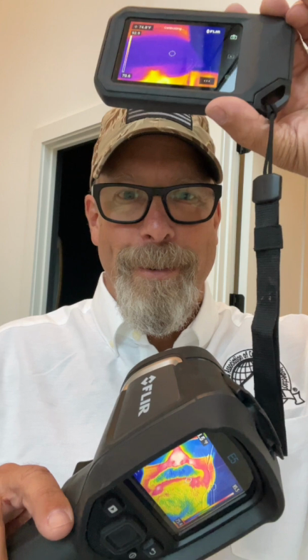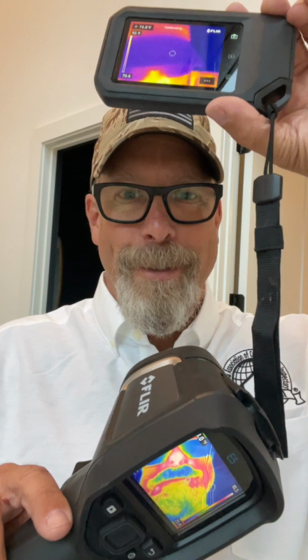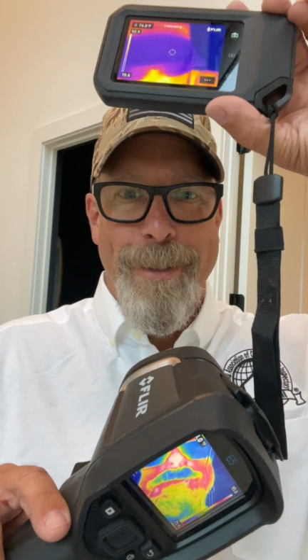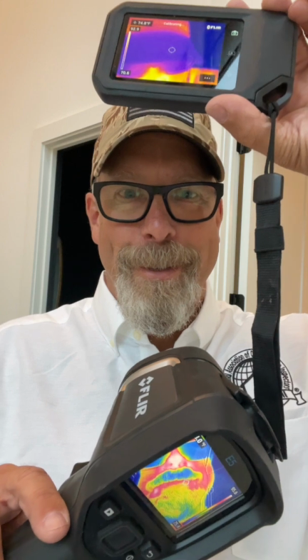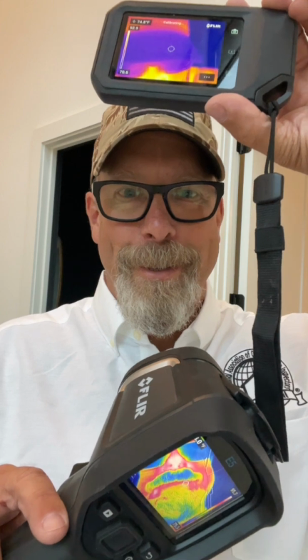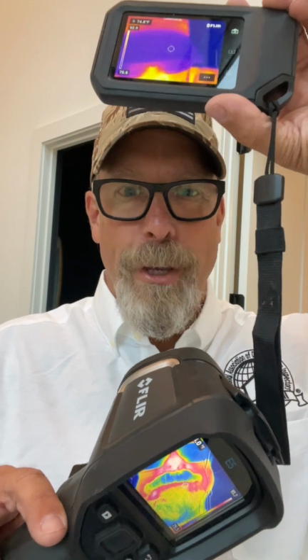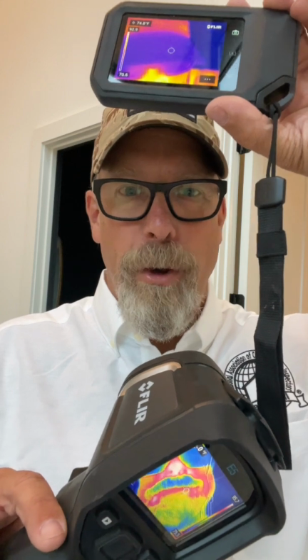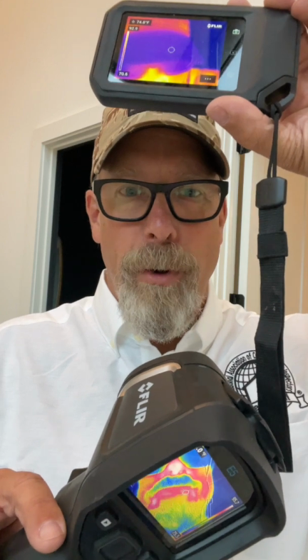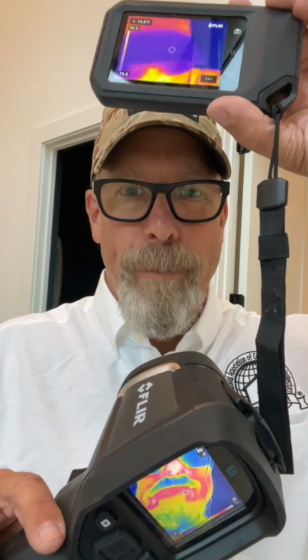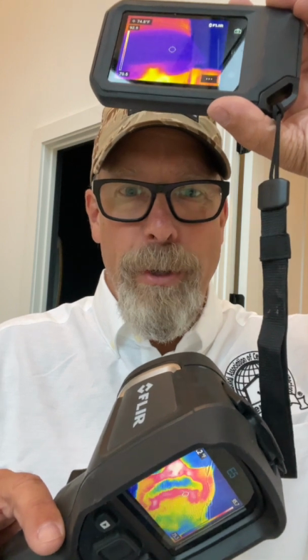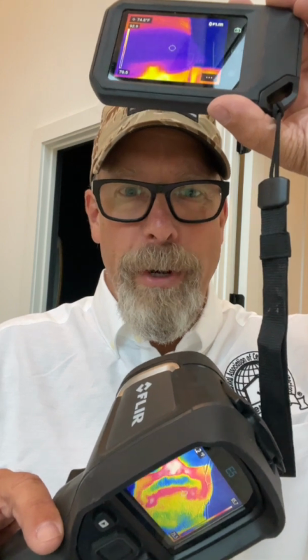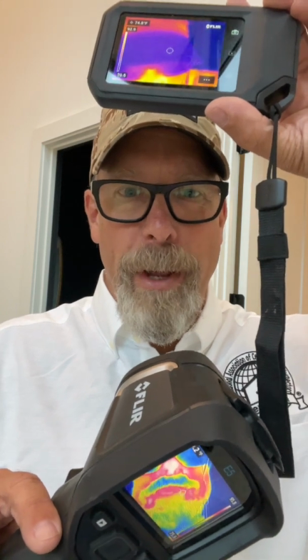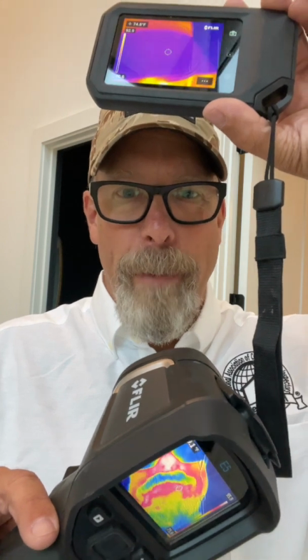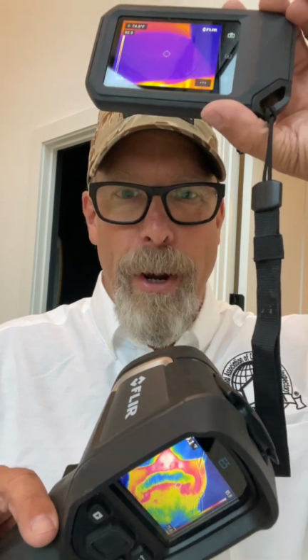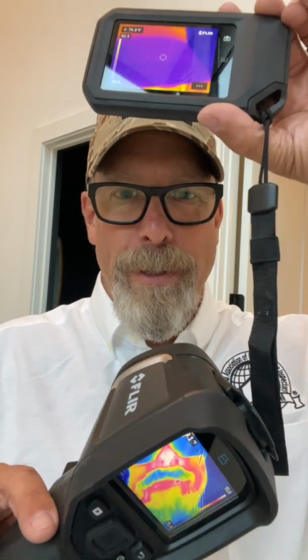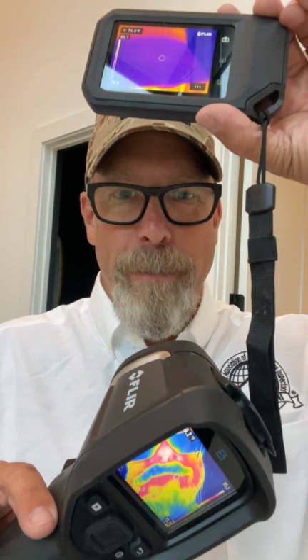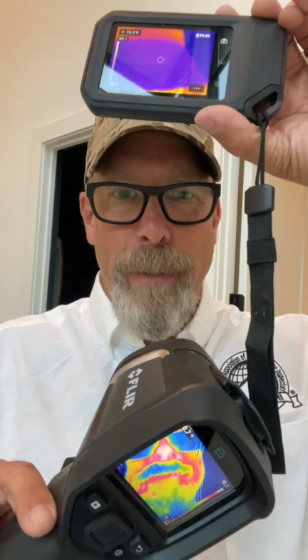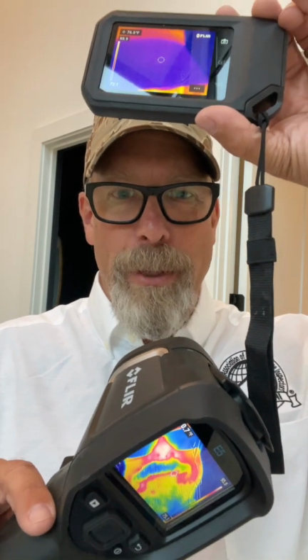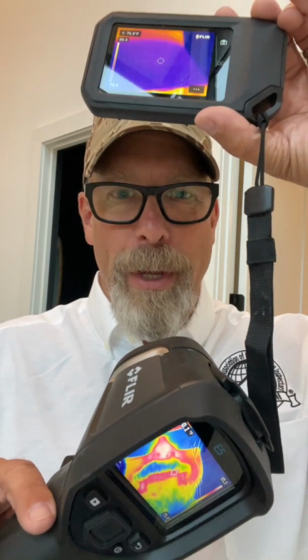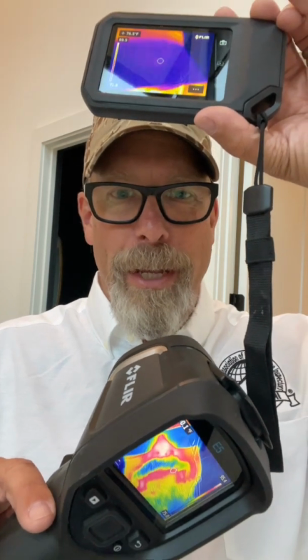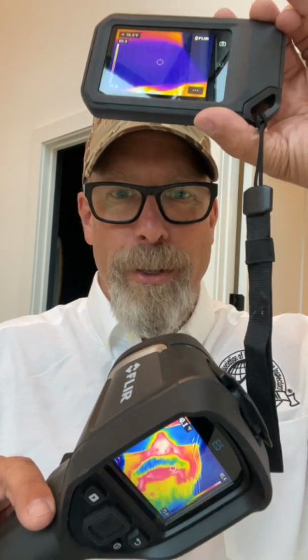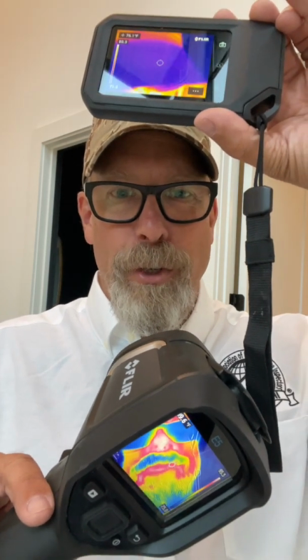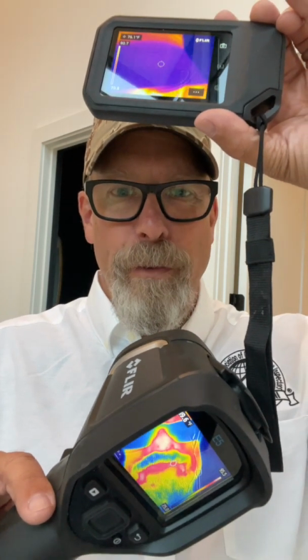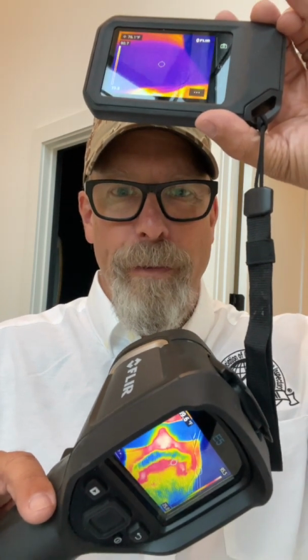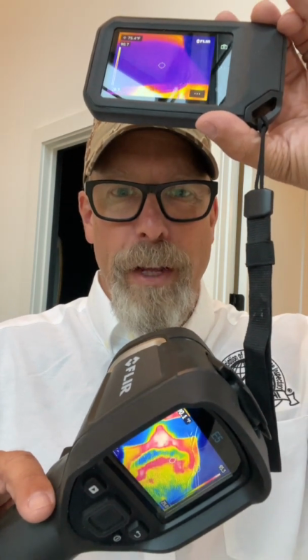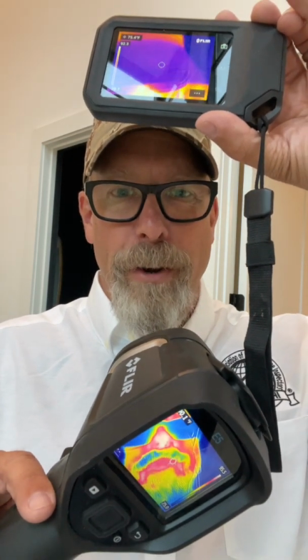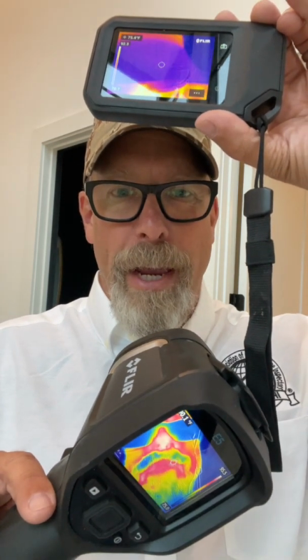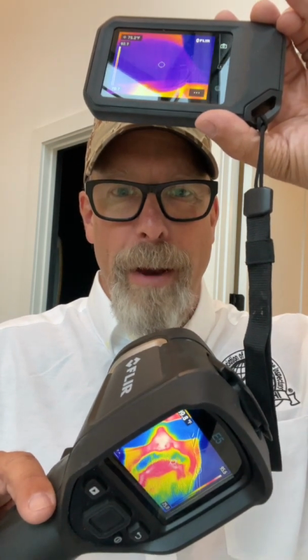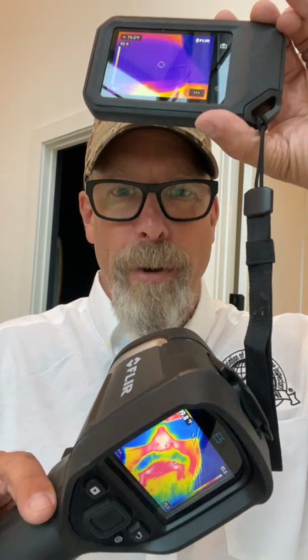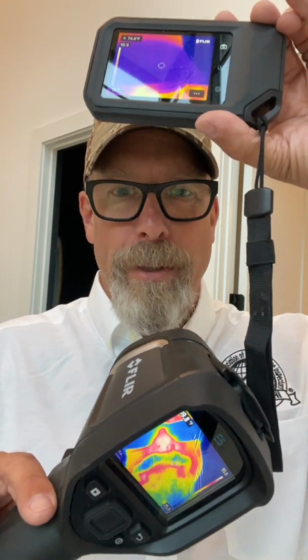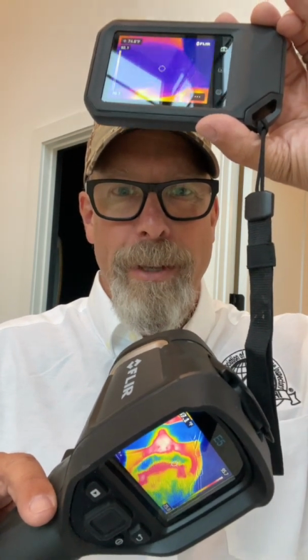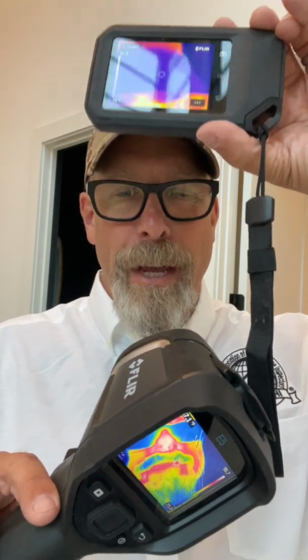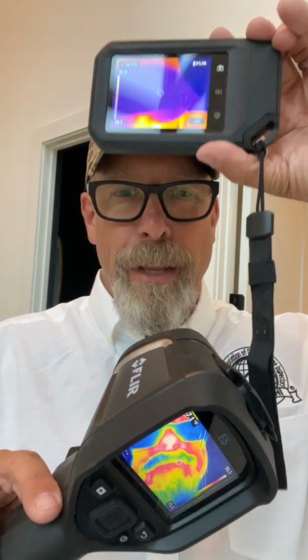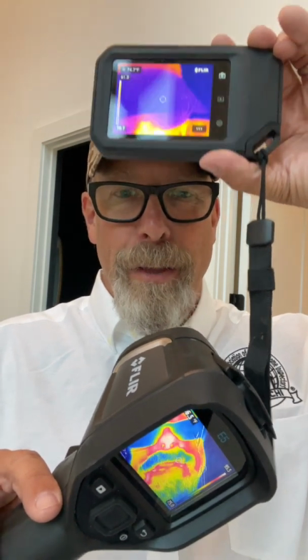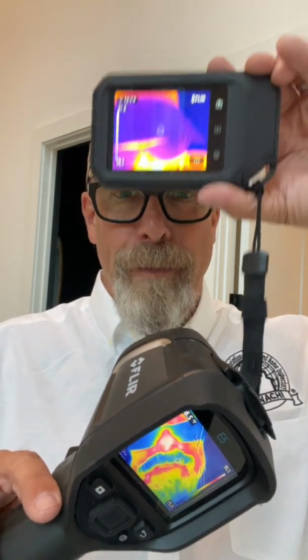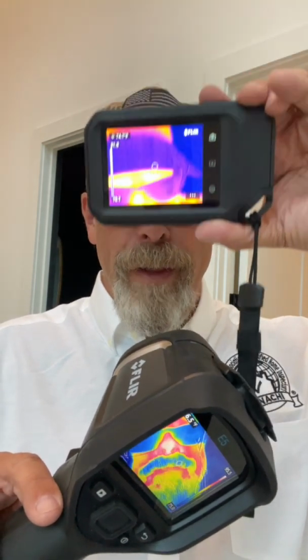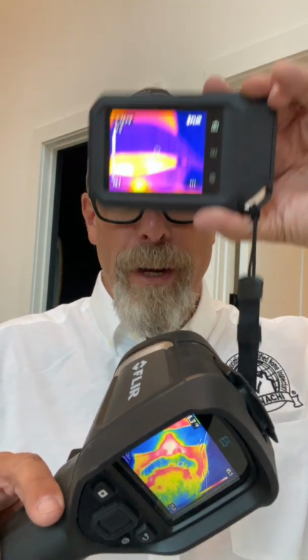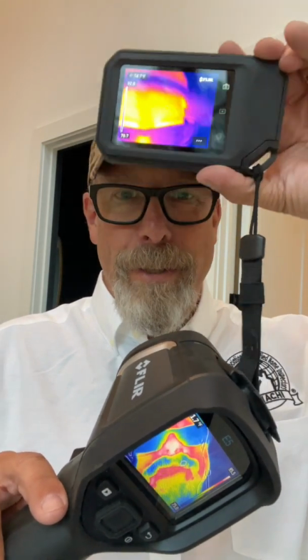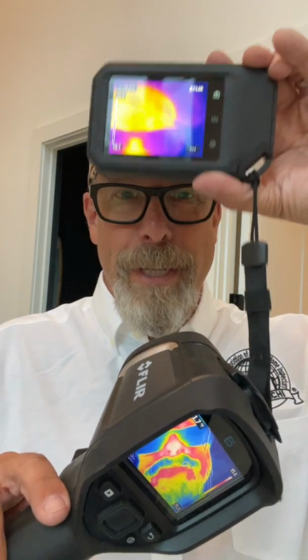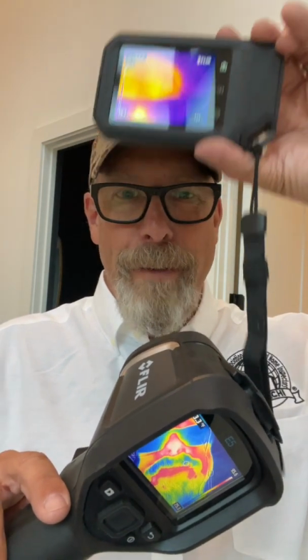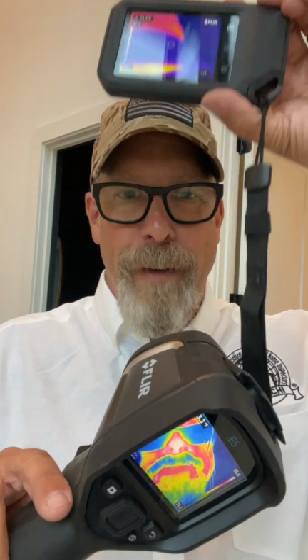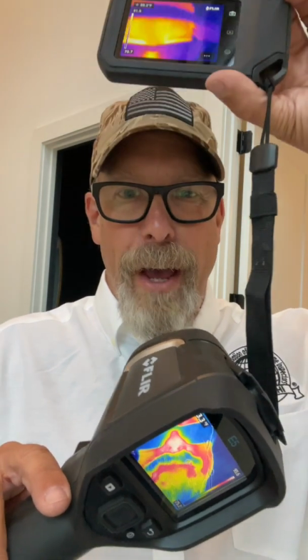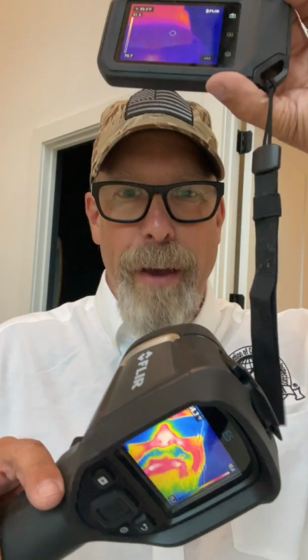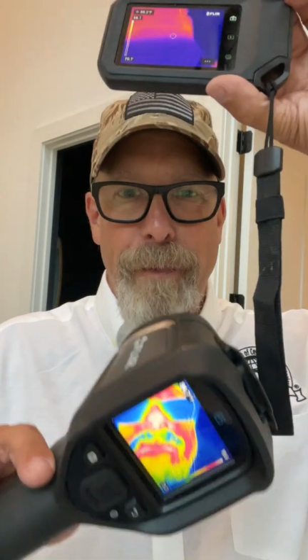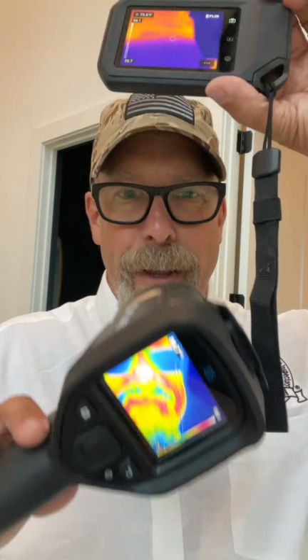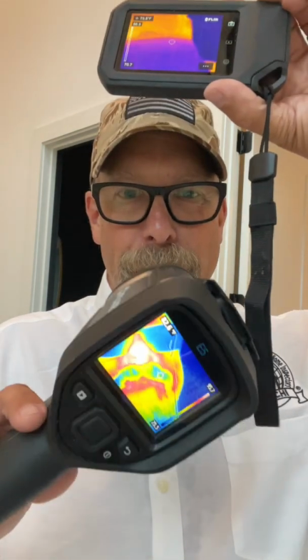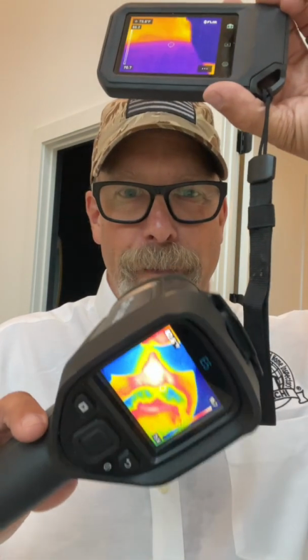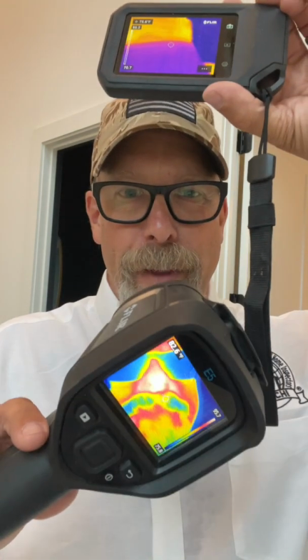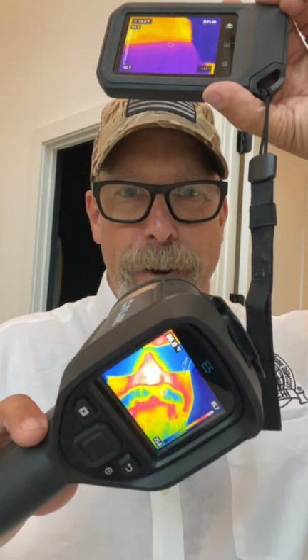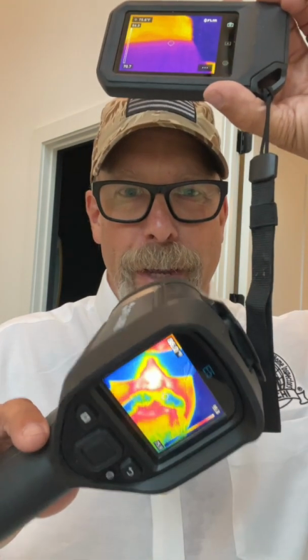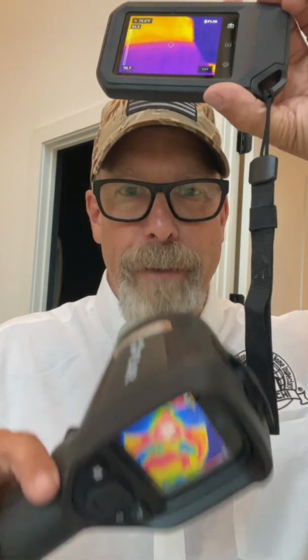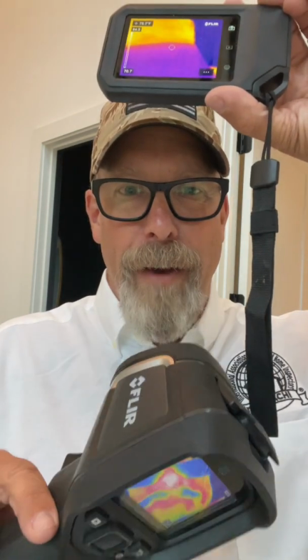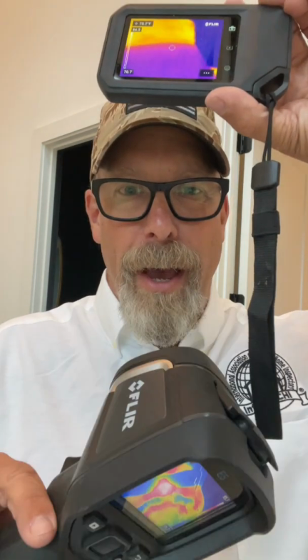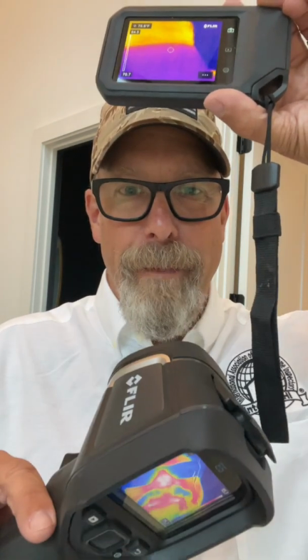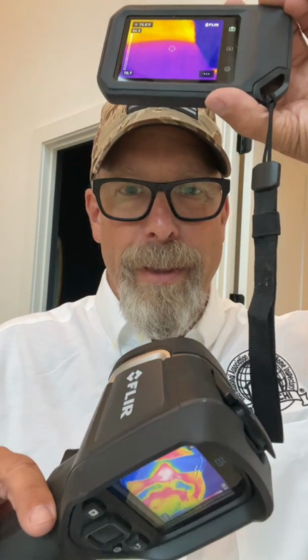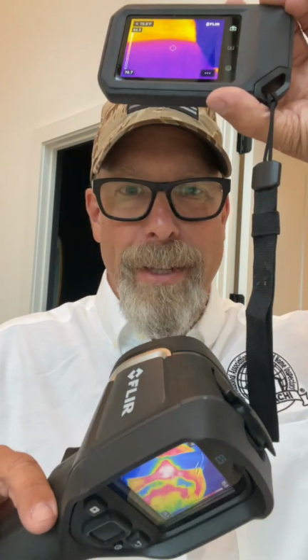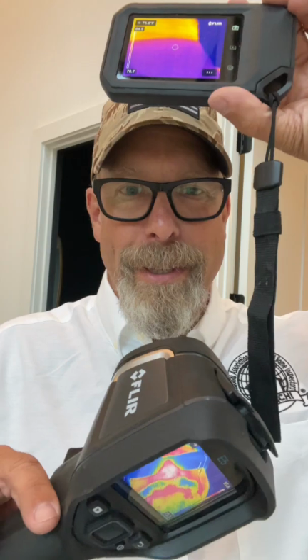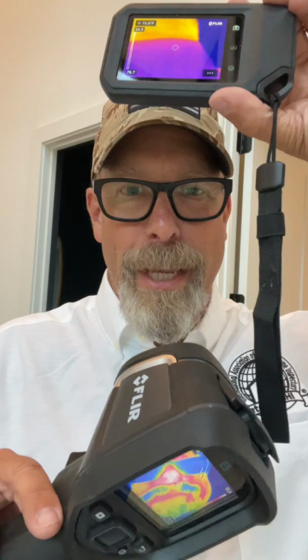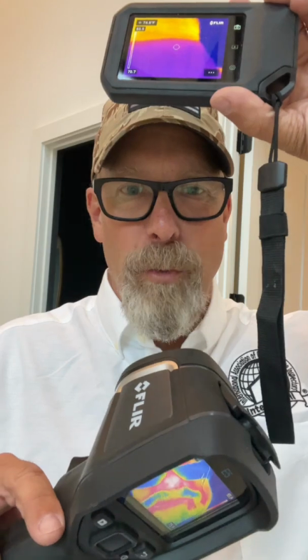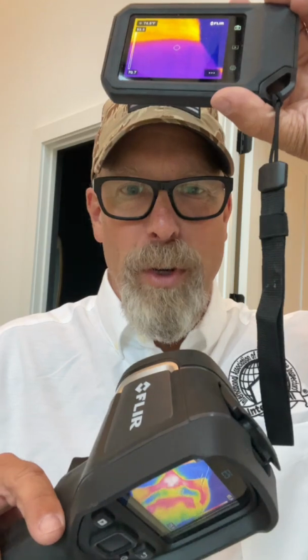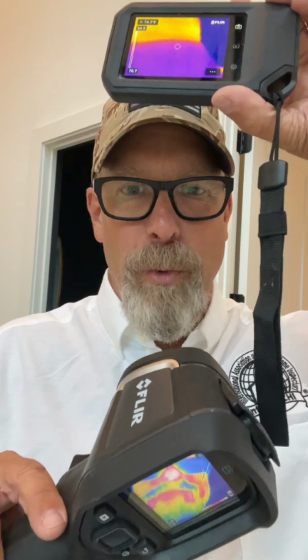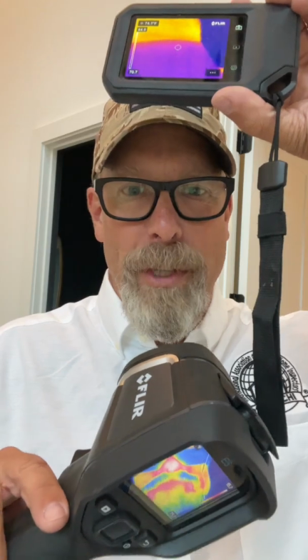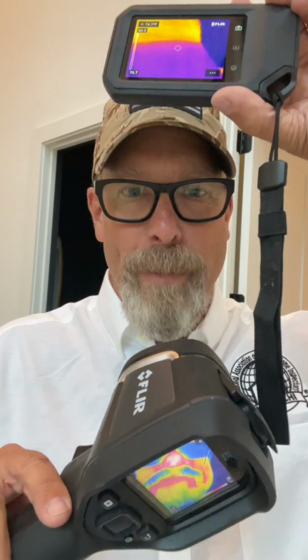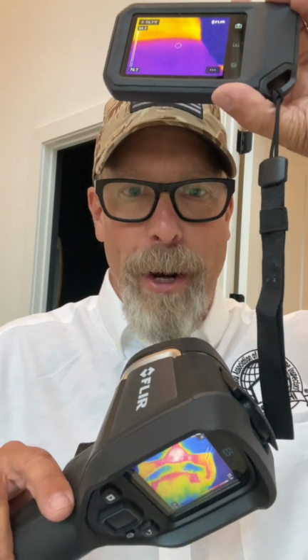I'm doing a comparison between two FLIR cameras, the FLIR C5 and the FLIR E5, and let's see which one's better.